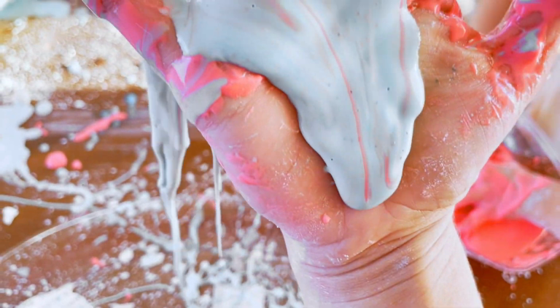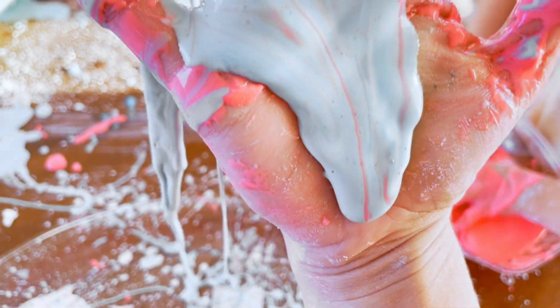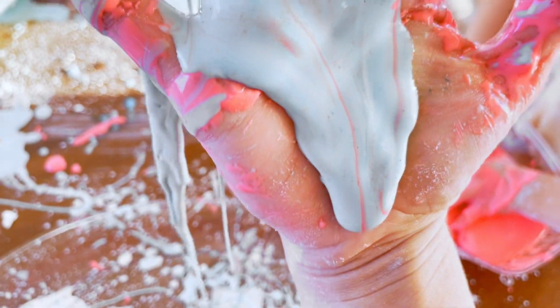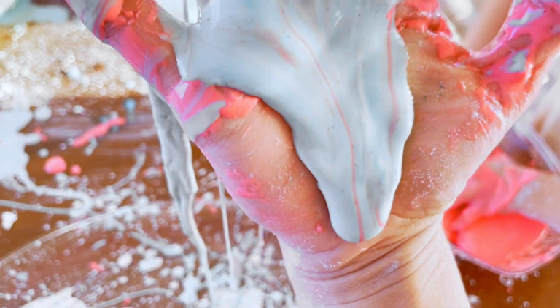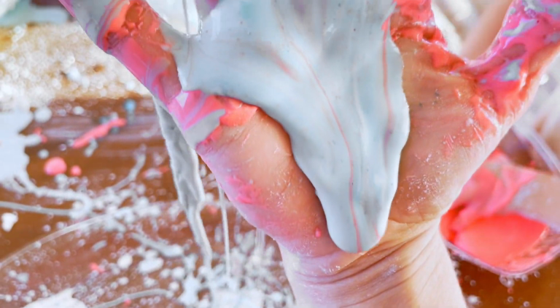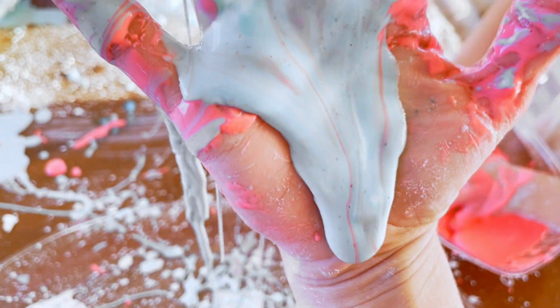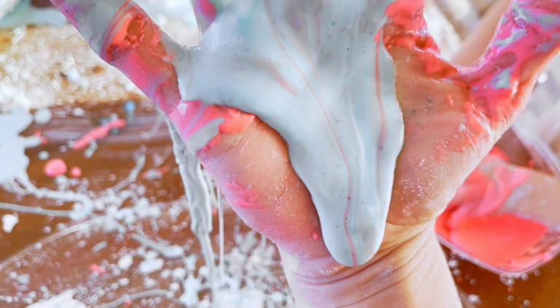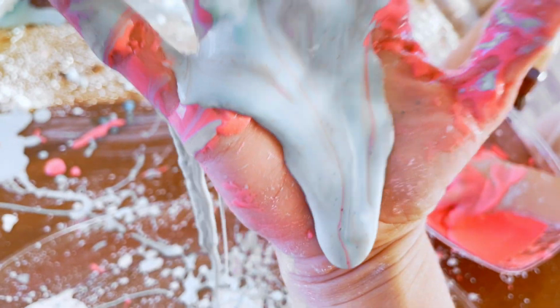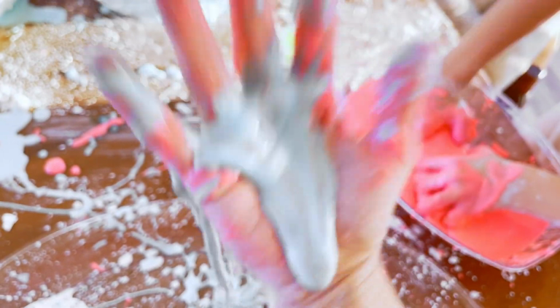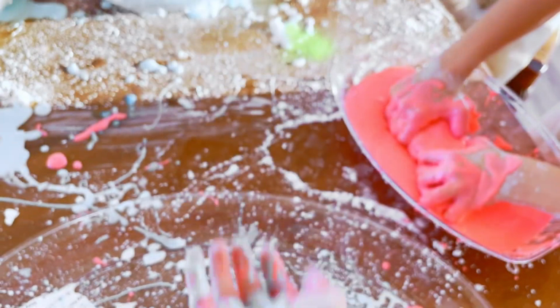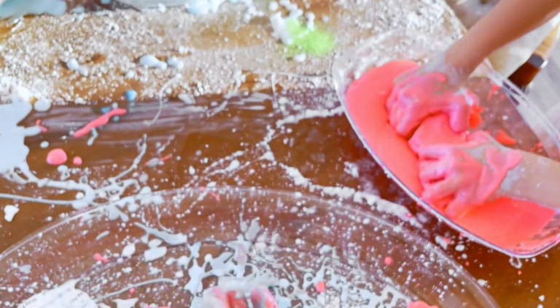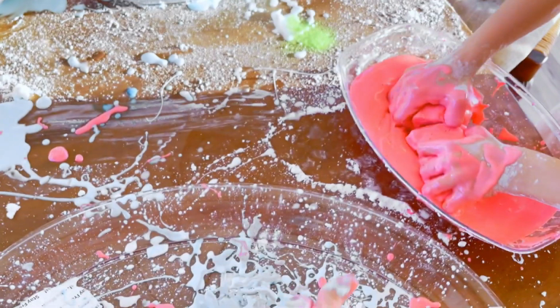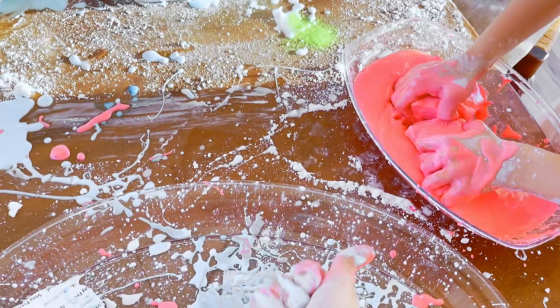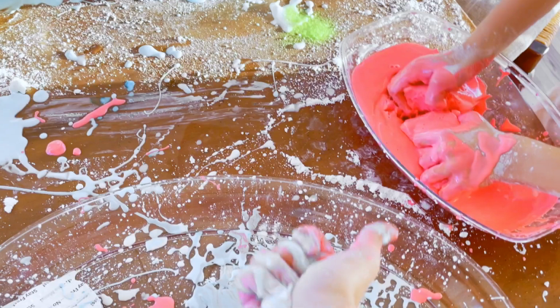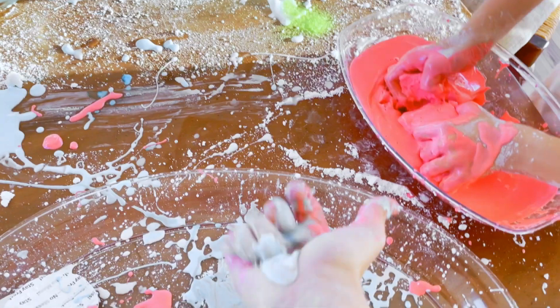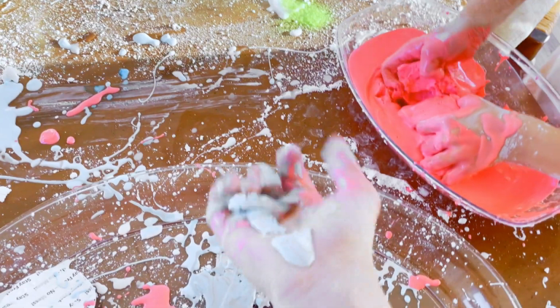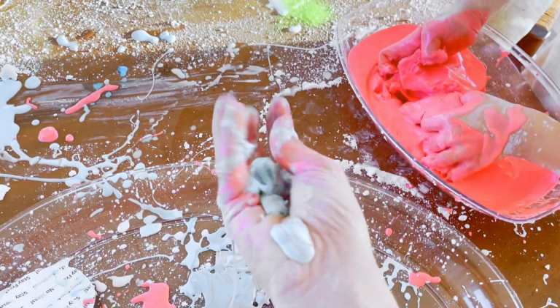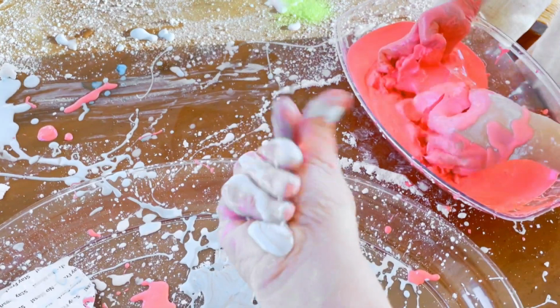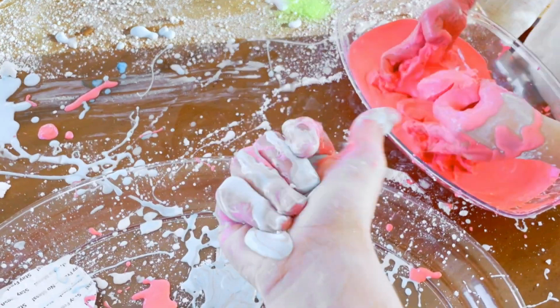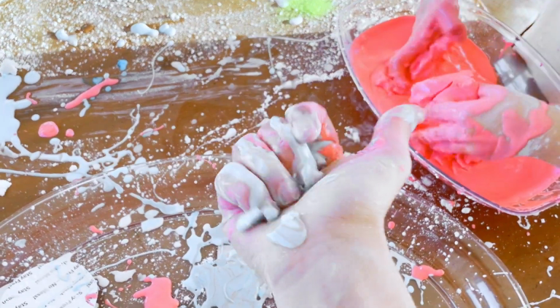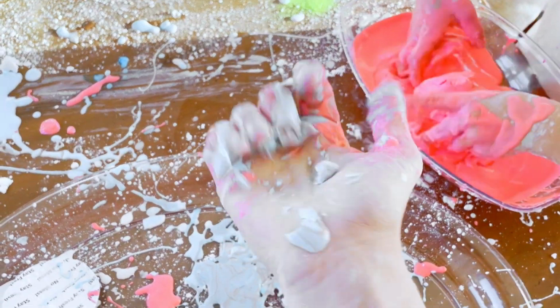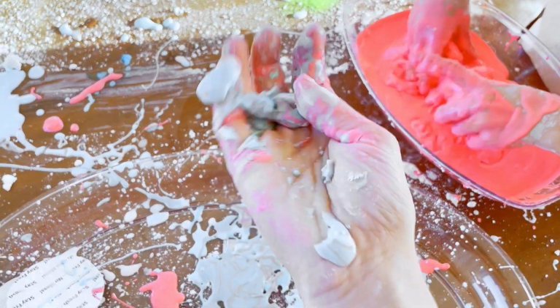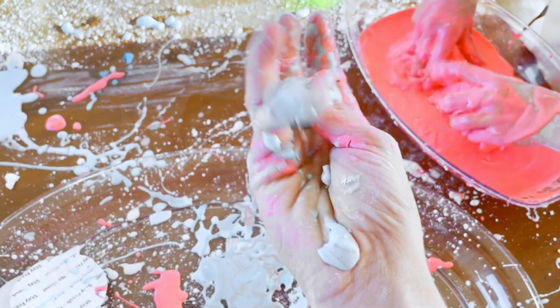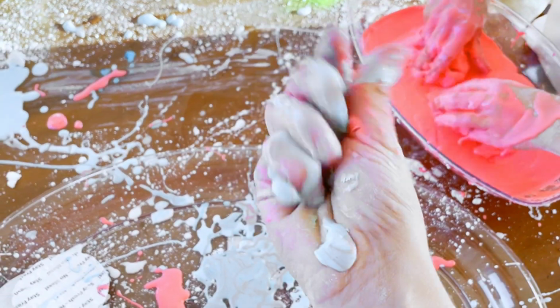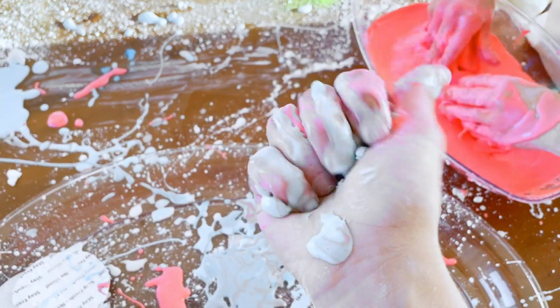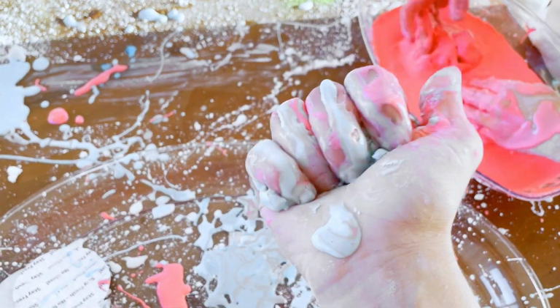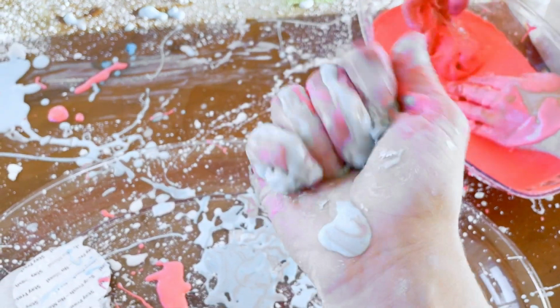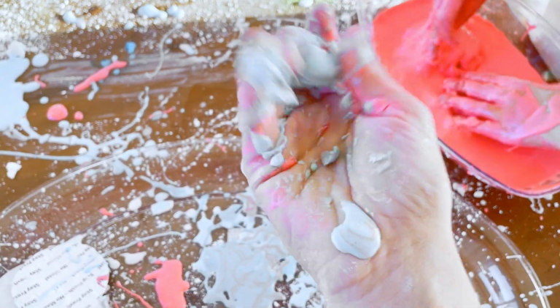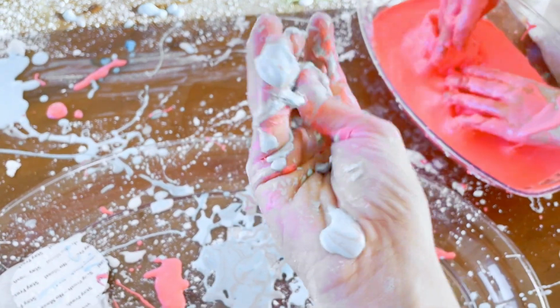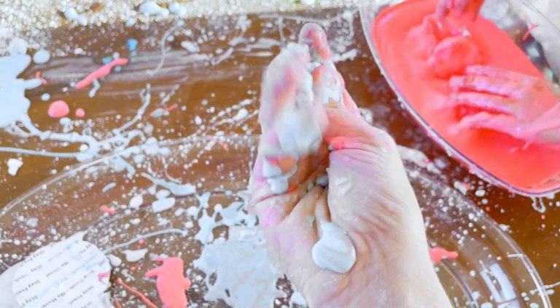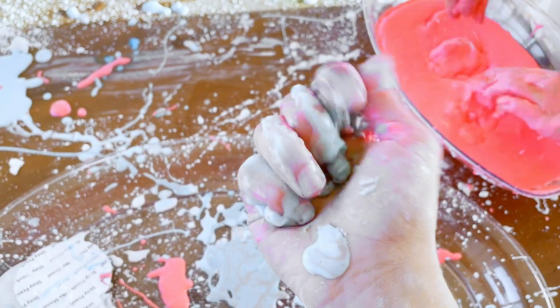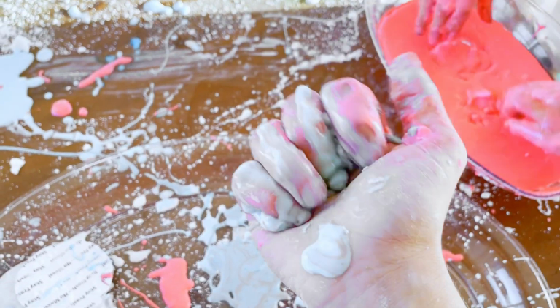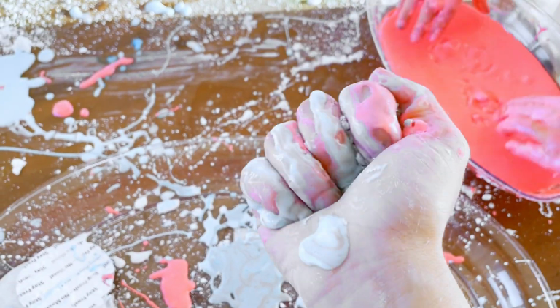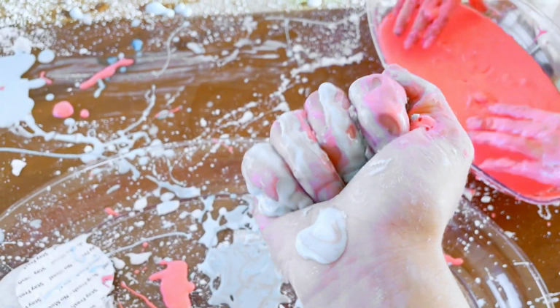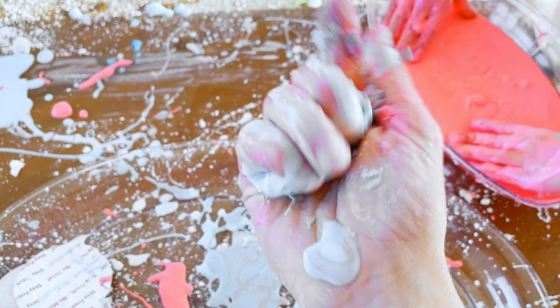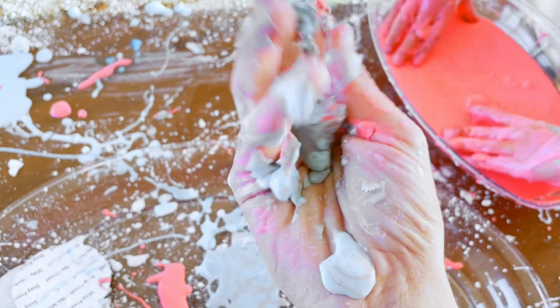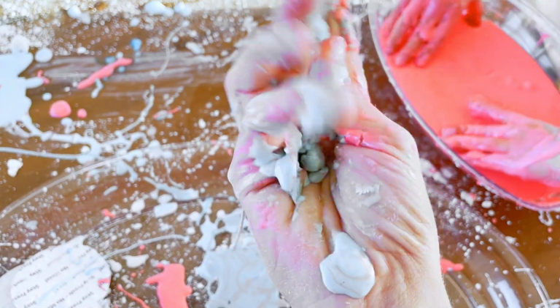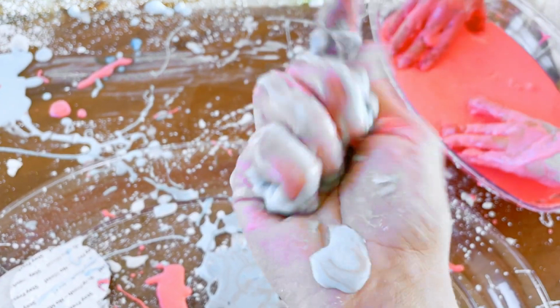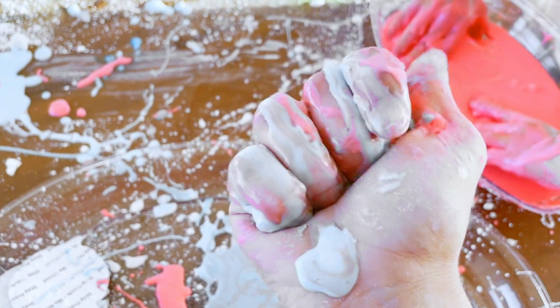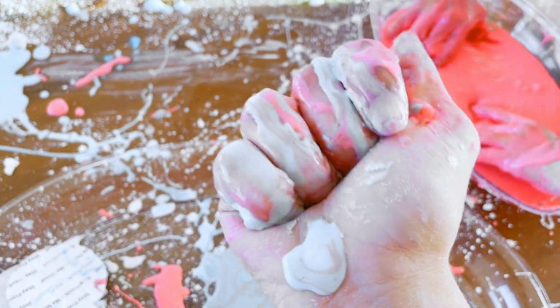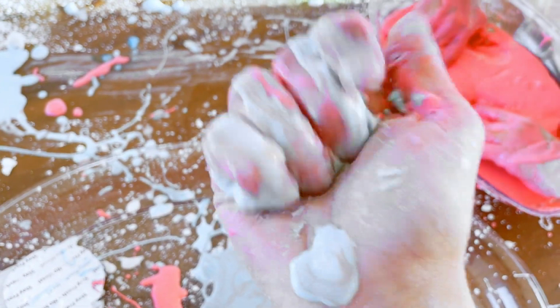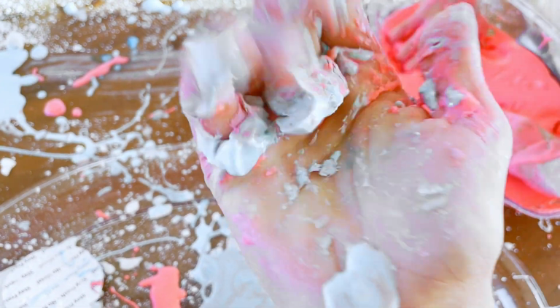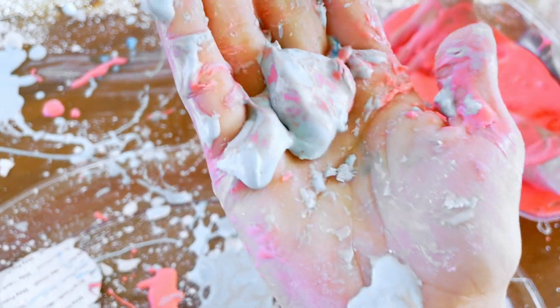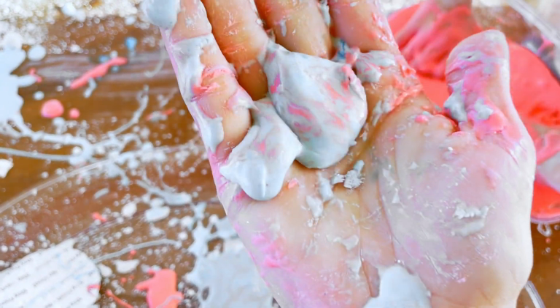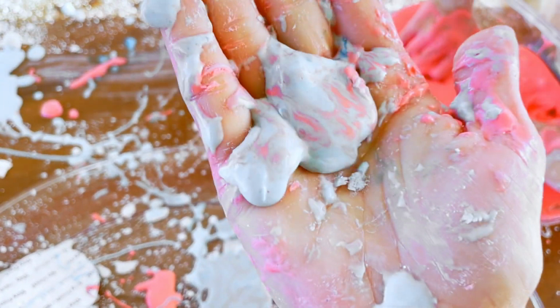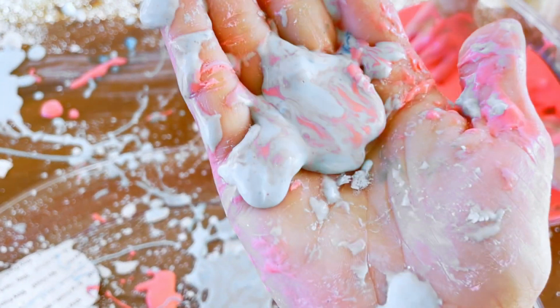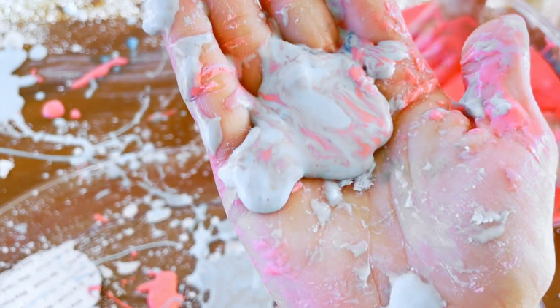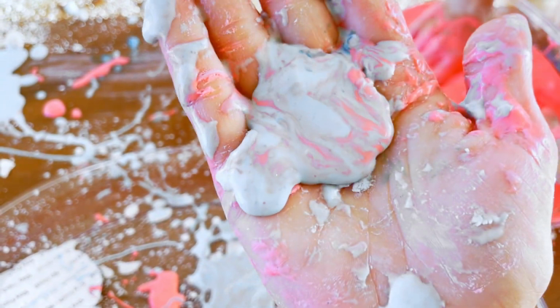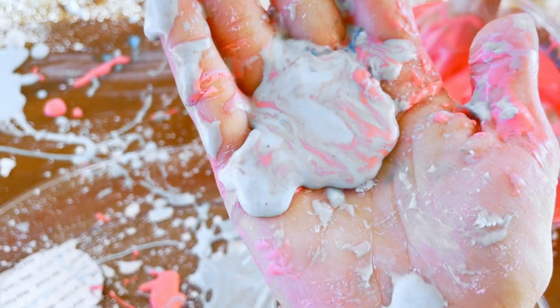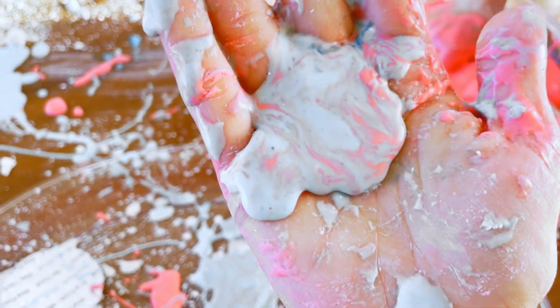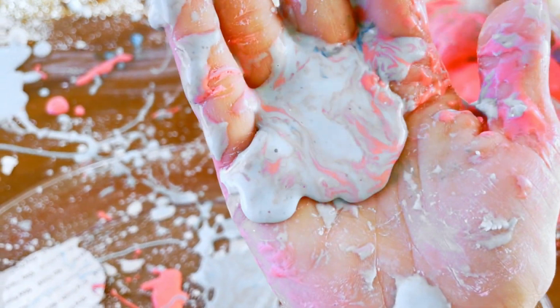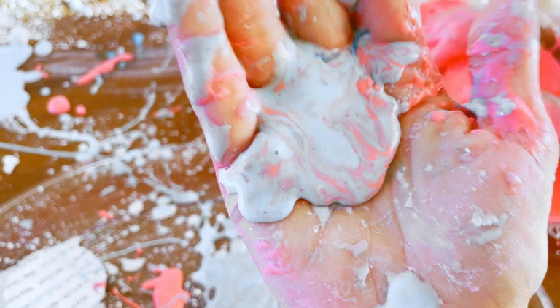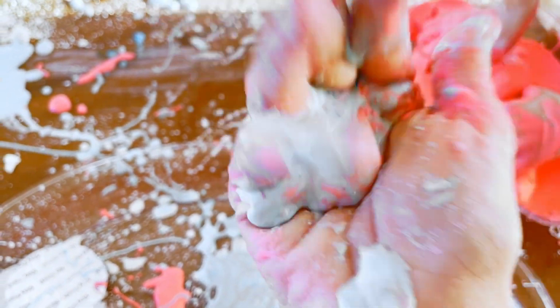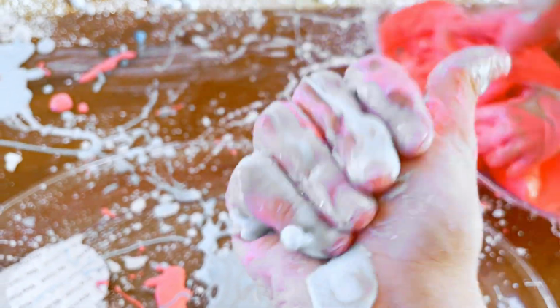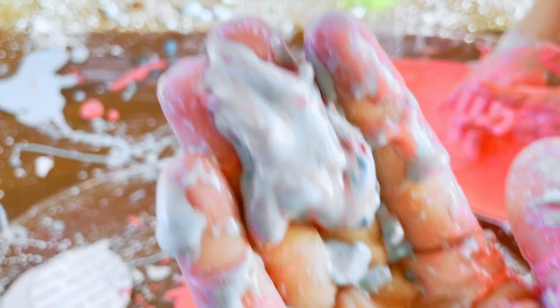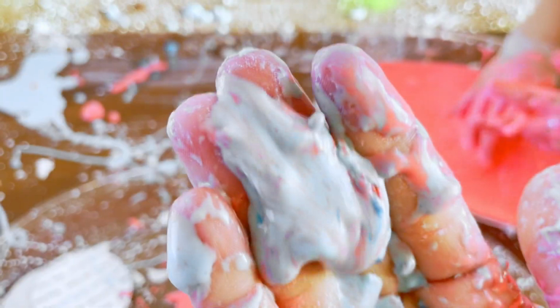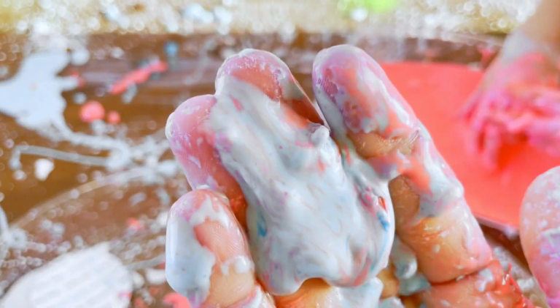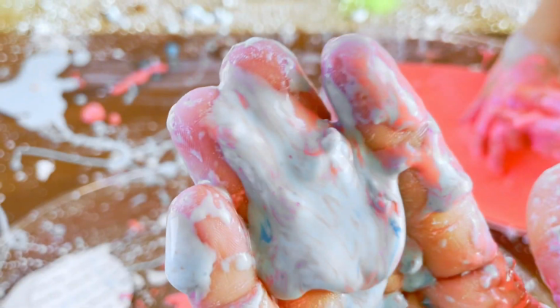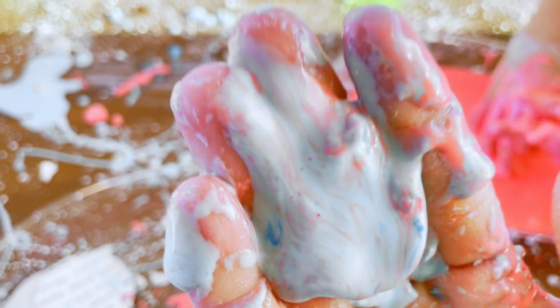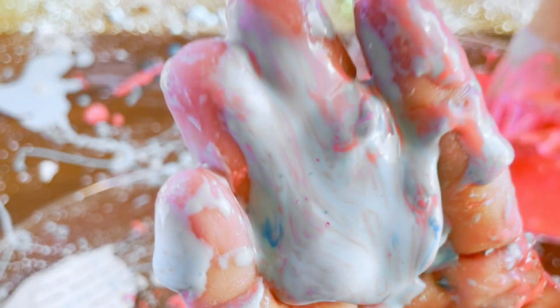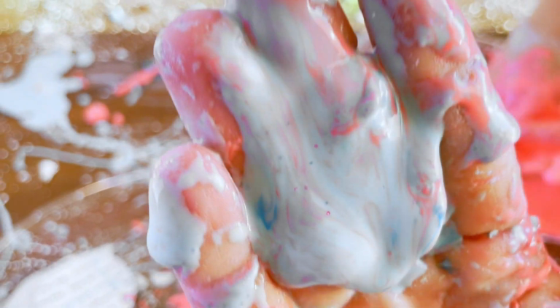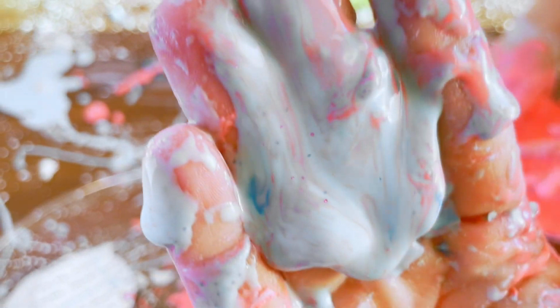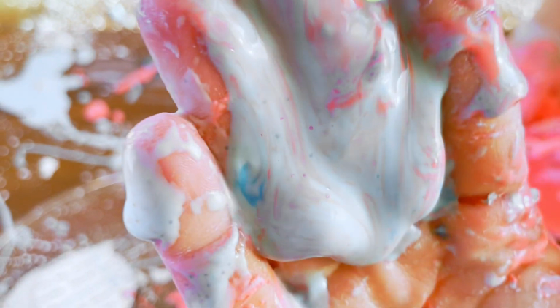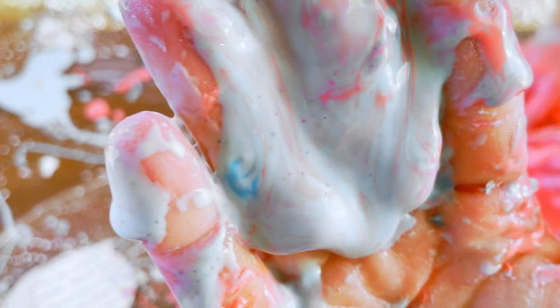It's liquid. Then crunch, crunch, crunch, crunch, crunch, crunch, crunch, crunch. Ooh, whoa! Solid. Wow. Solid and liquid. It's liquid.